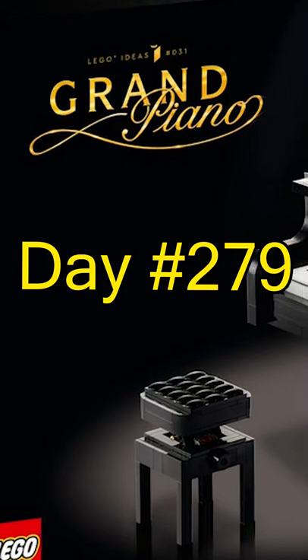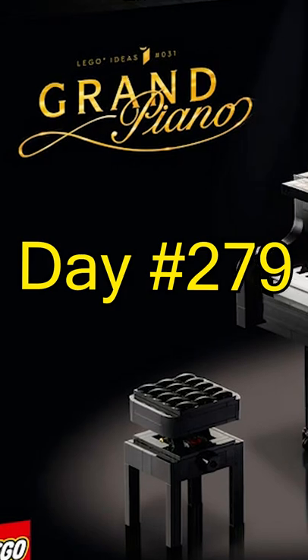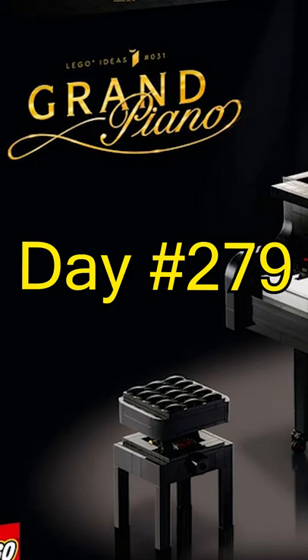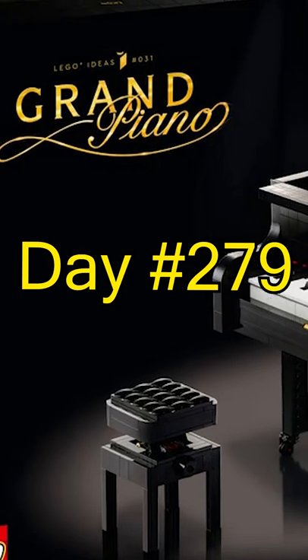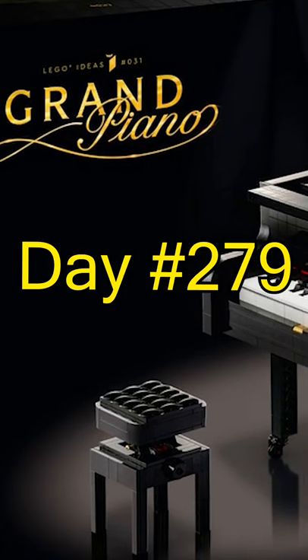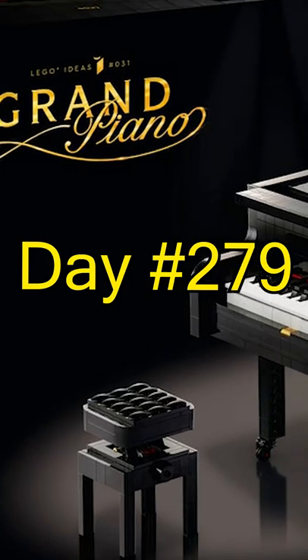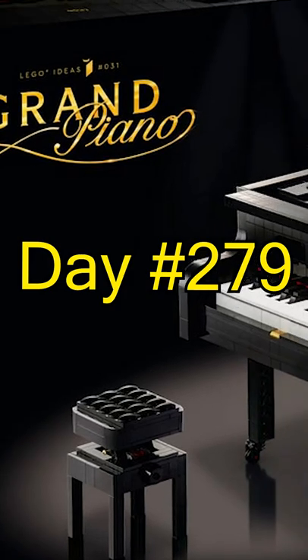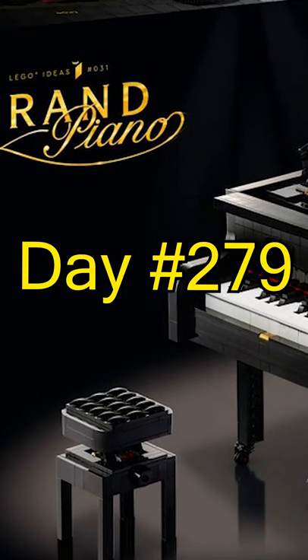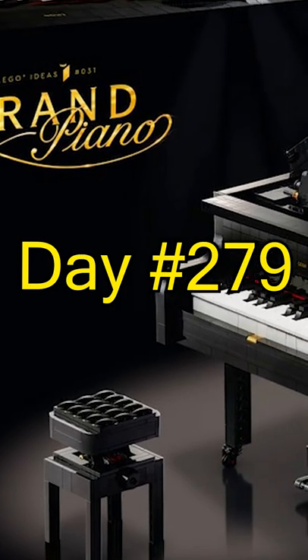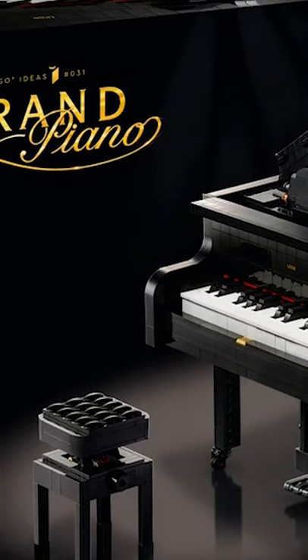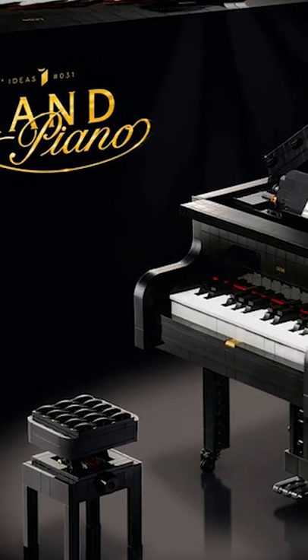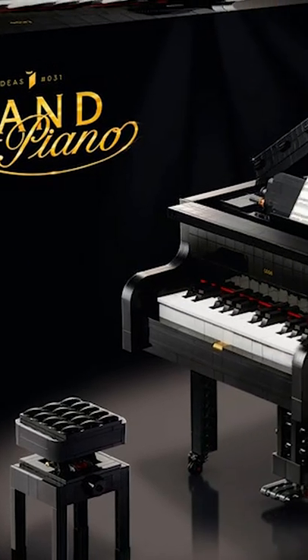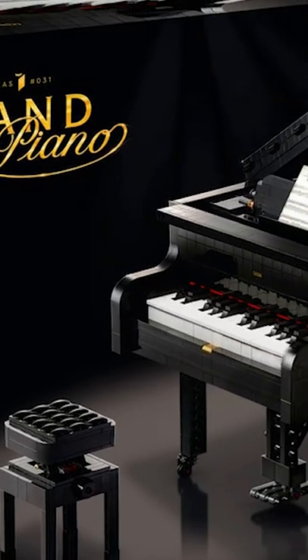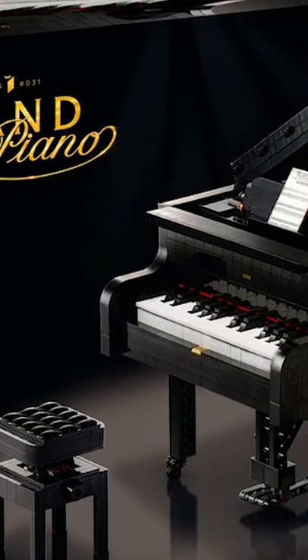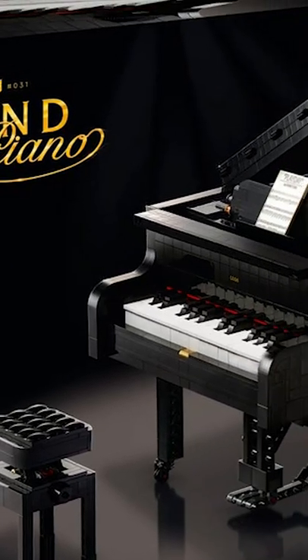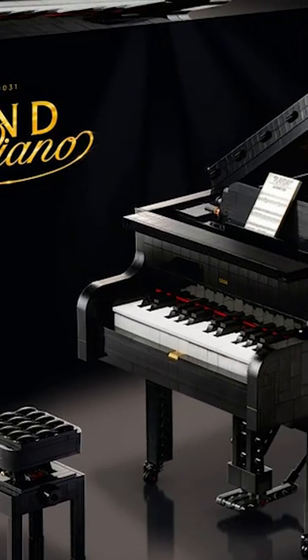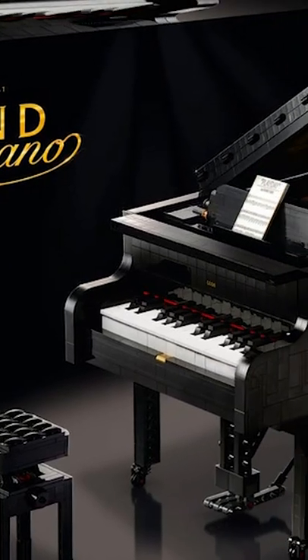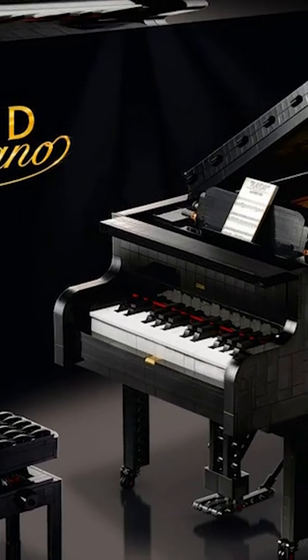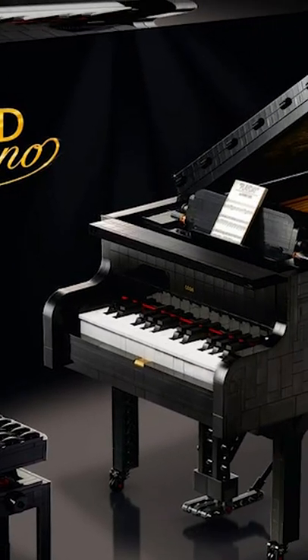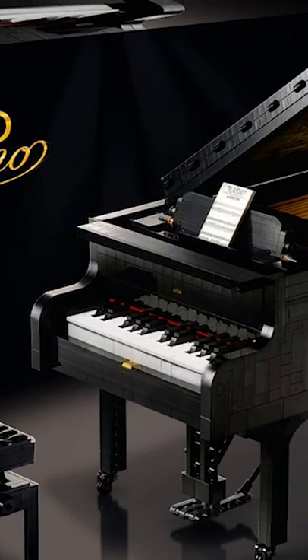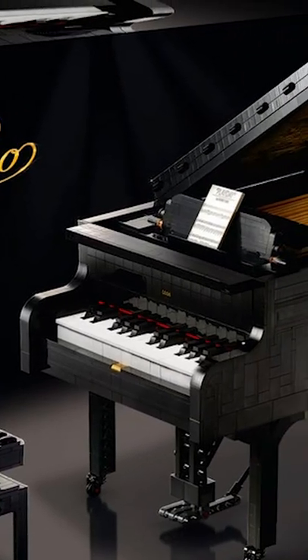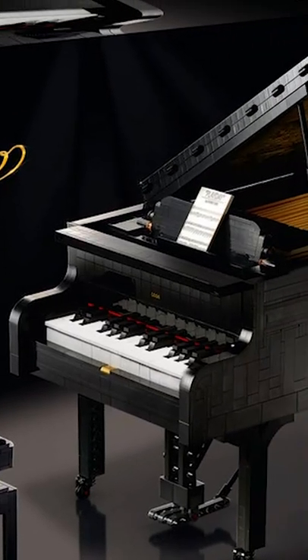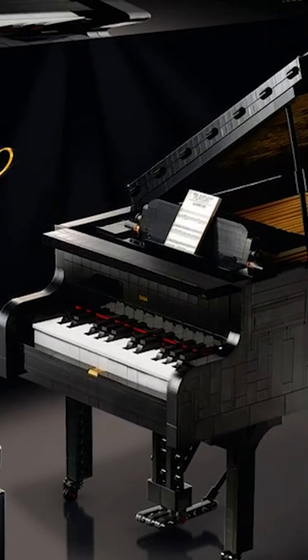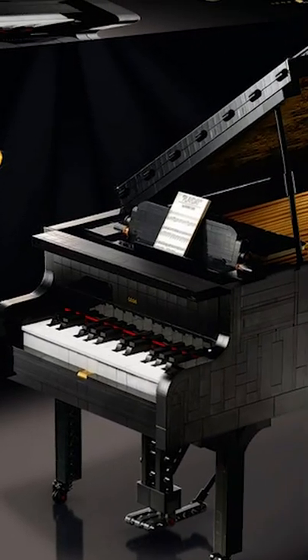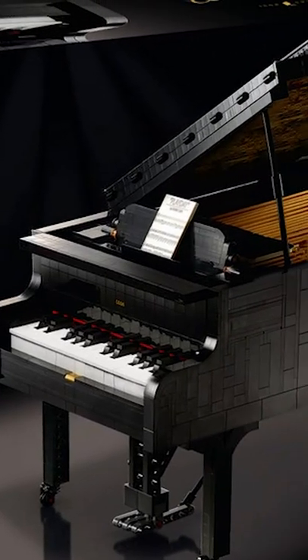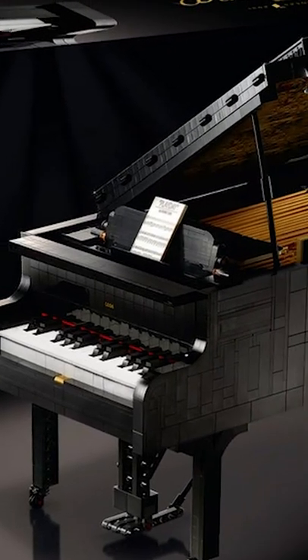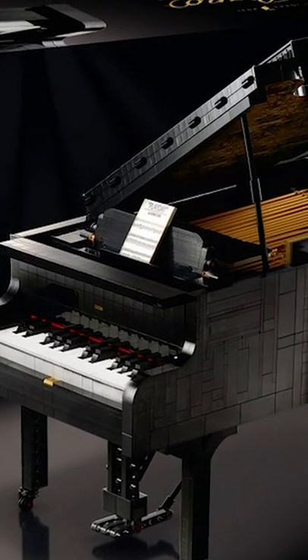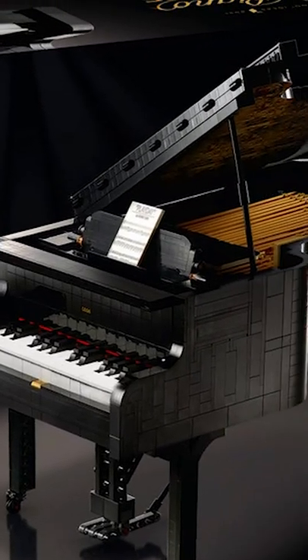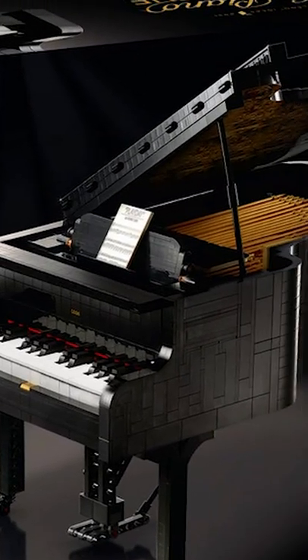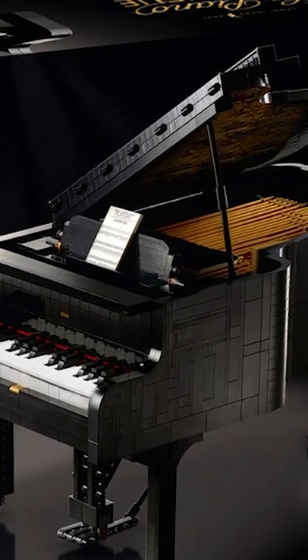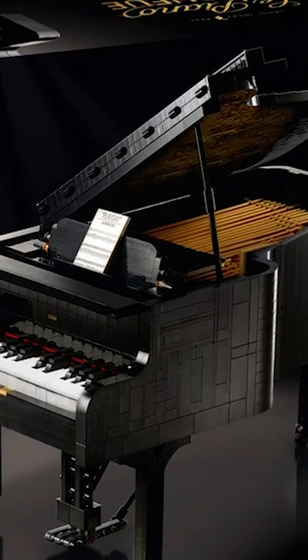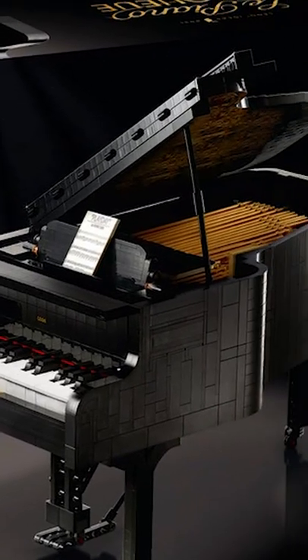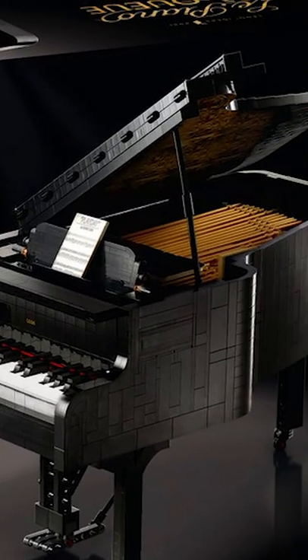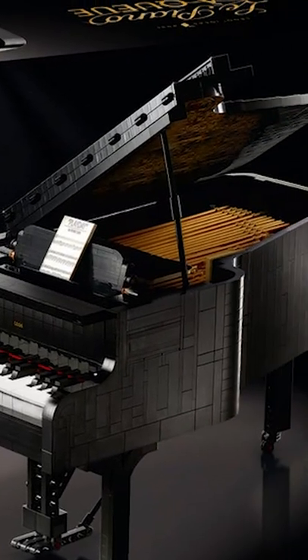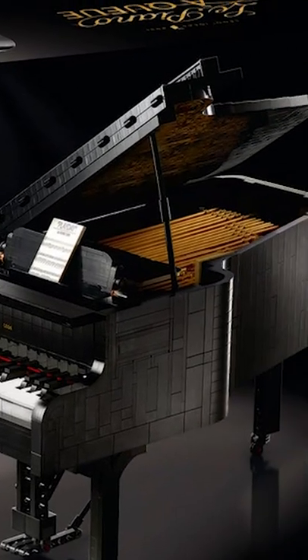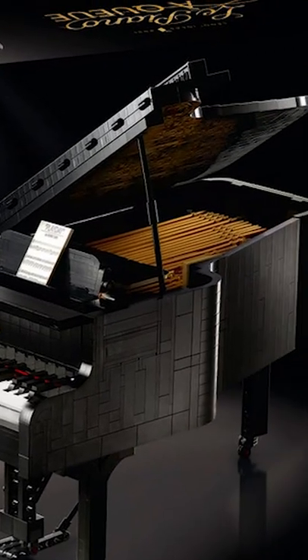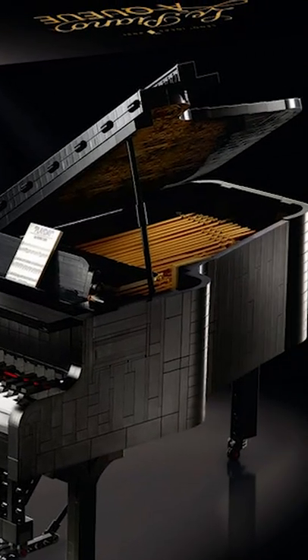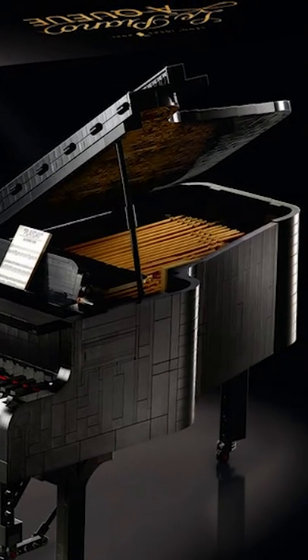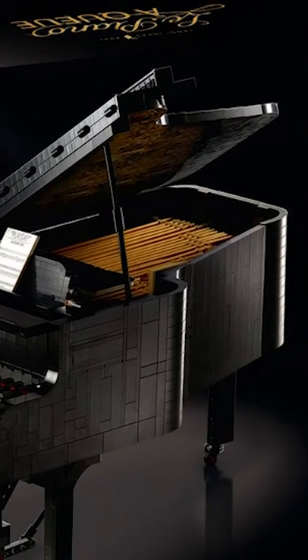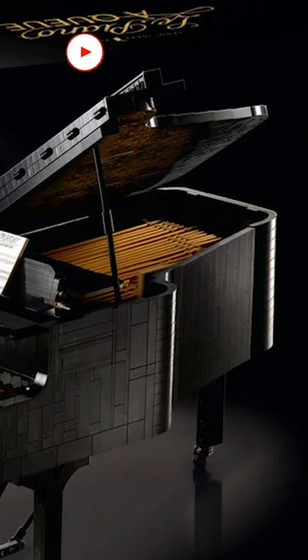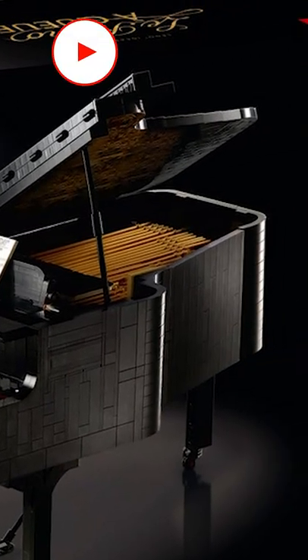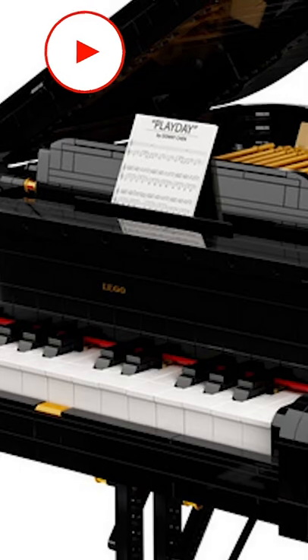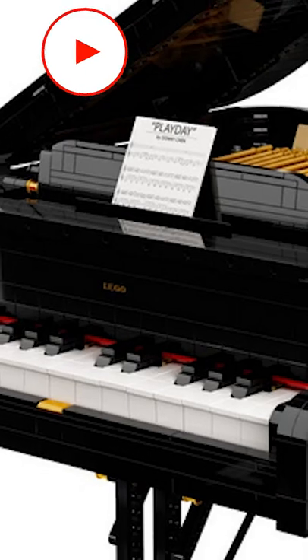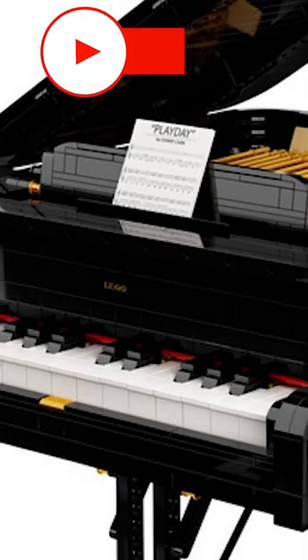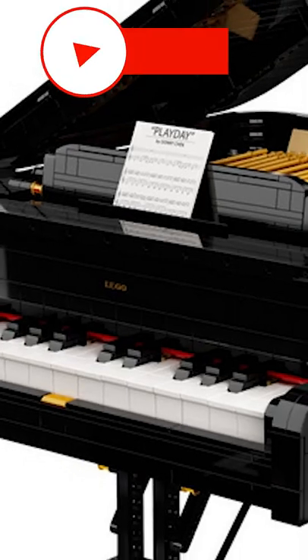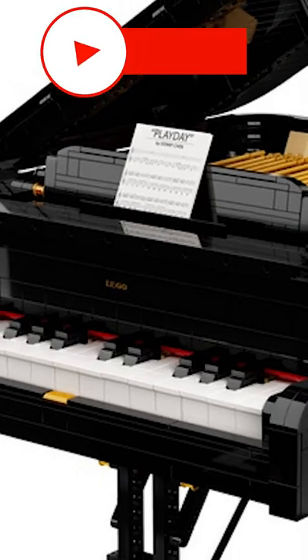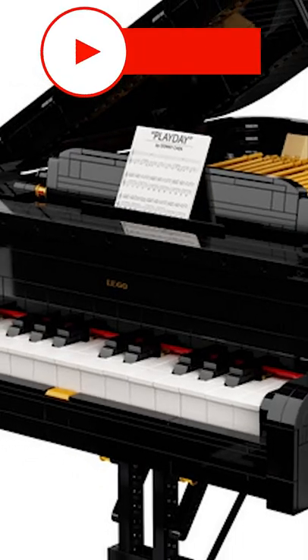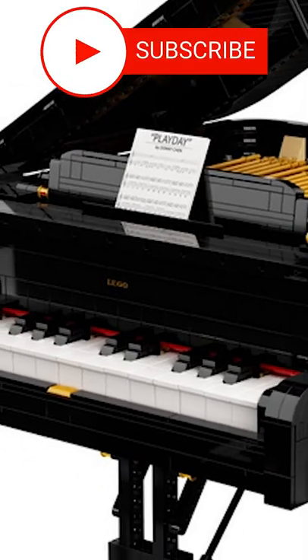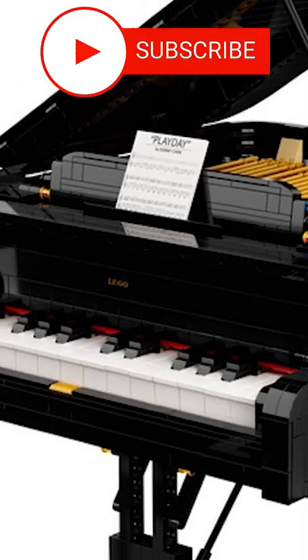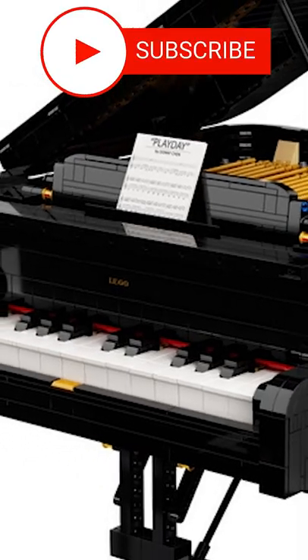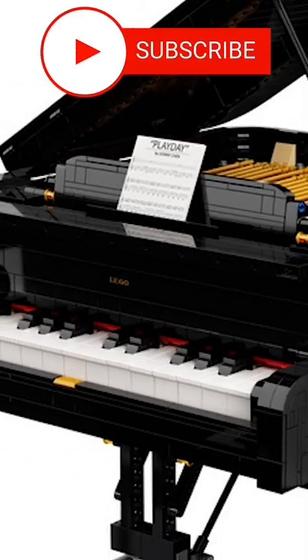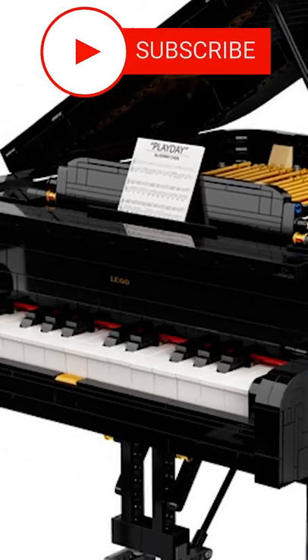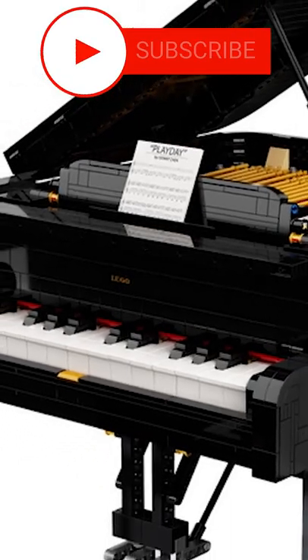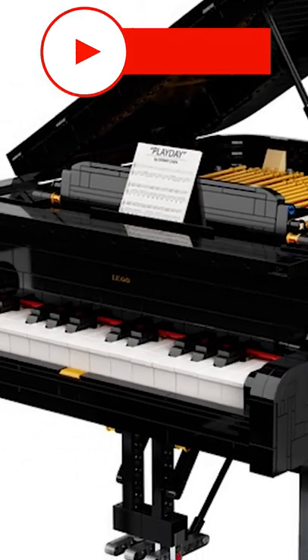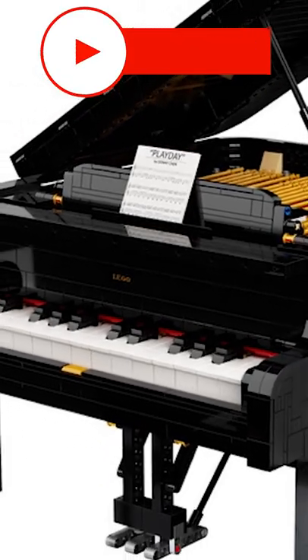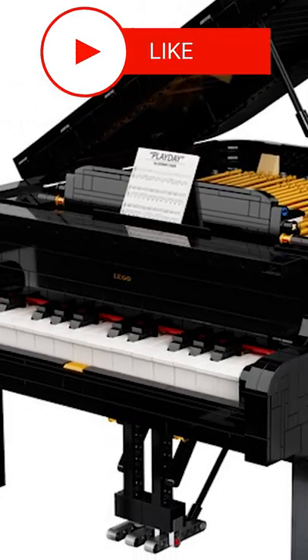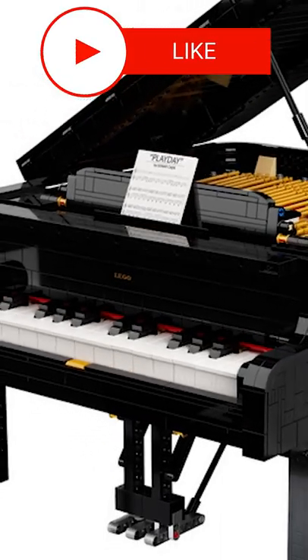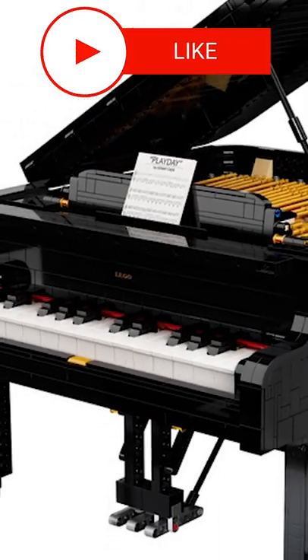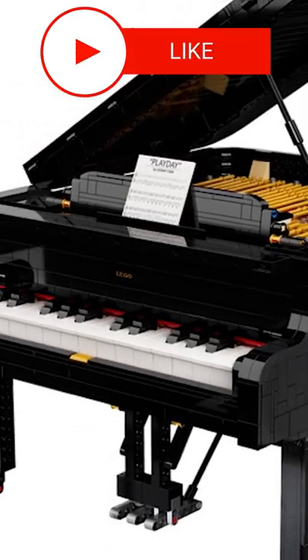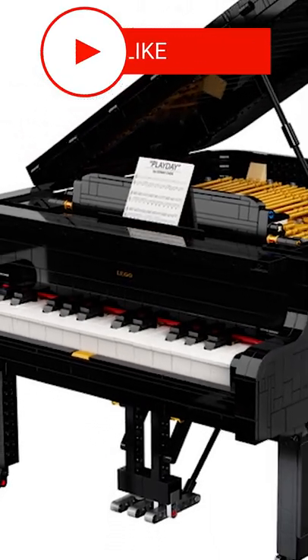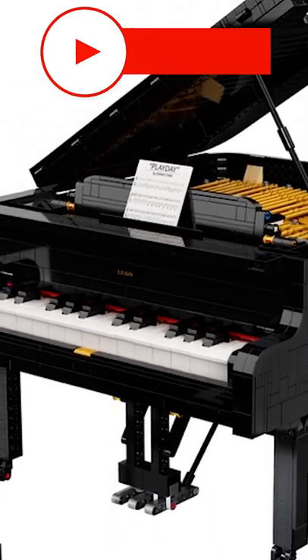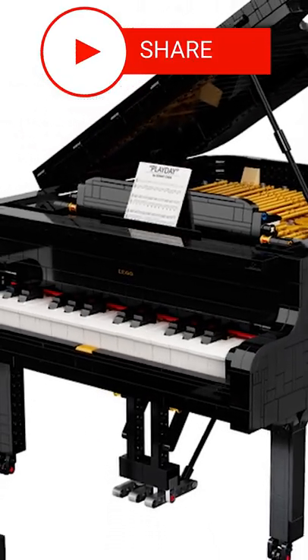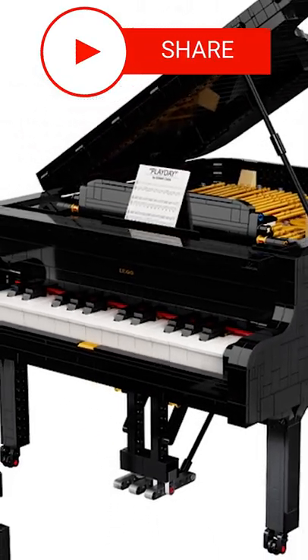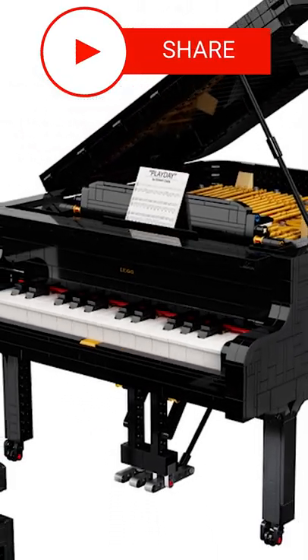This is the LEGO Grand Piano. It comes with 3,662 pieces and was actually originally submitted through the LEGO Ideas forum.